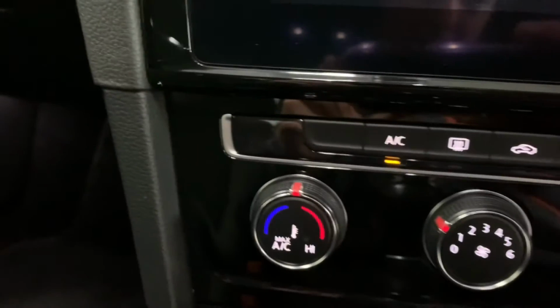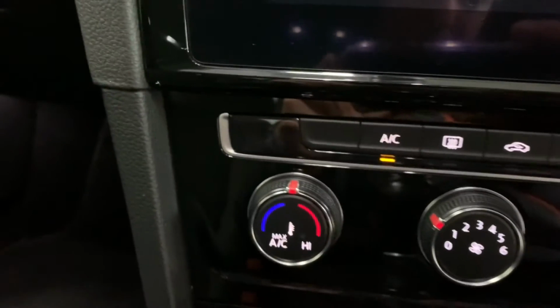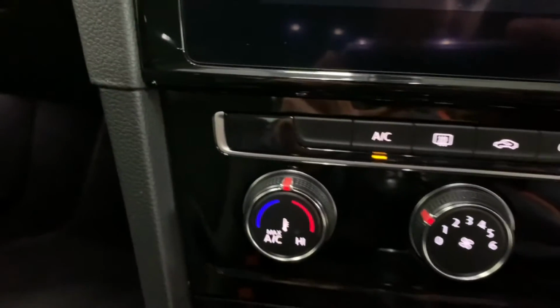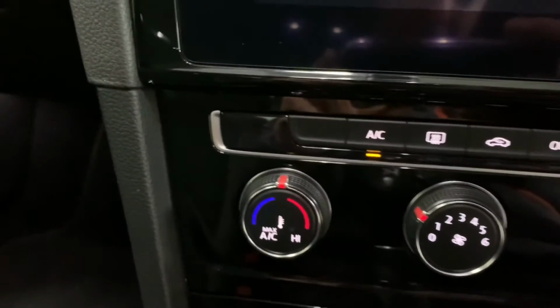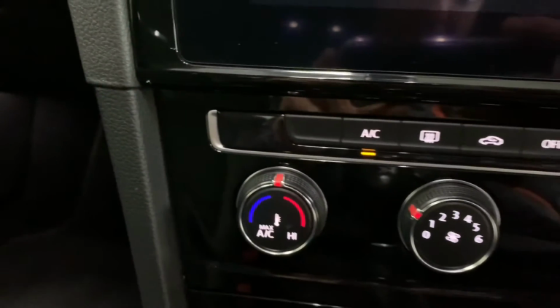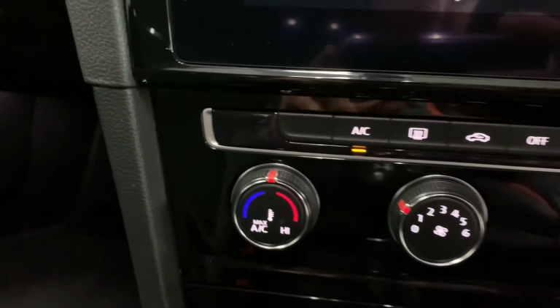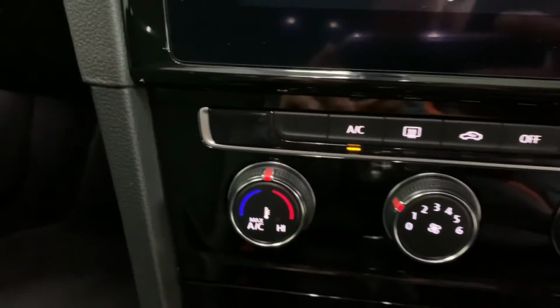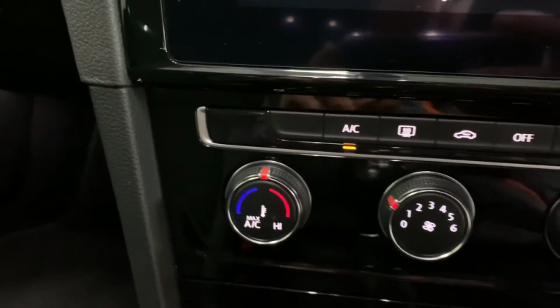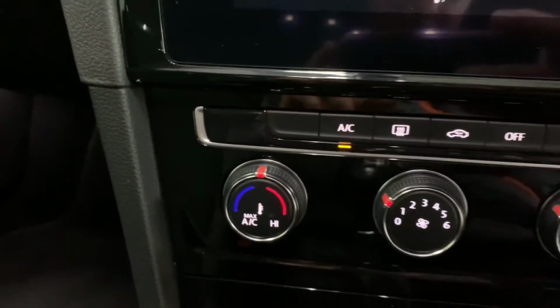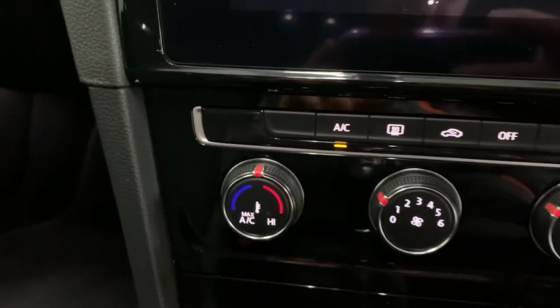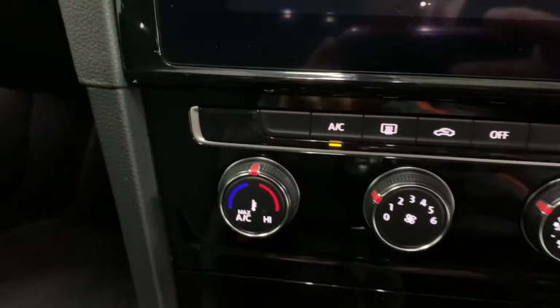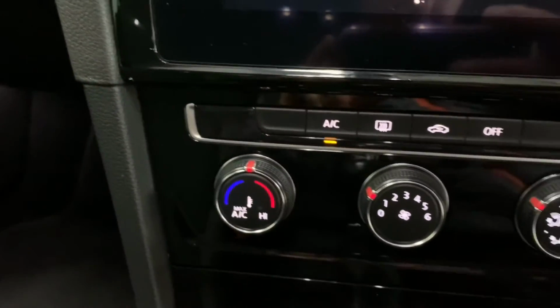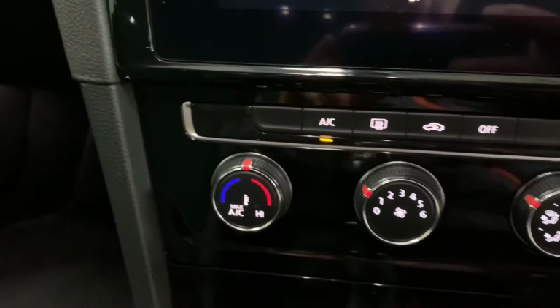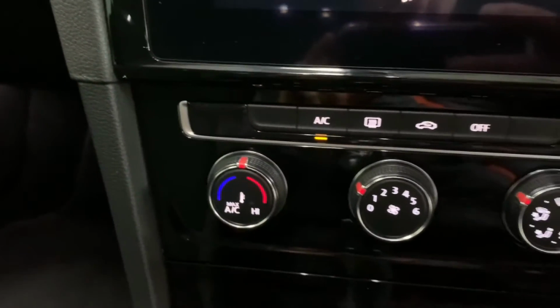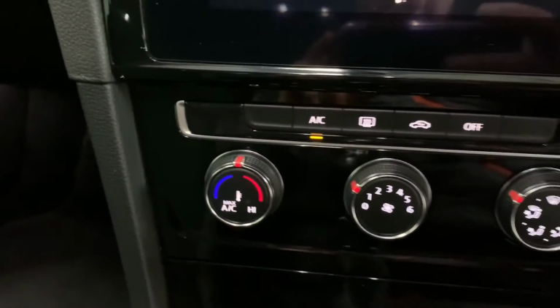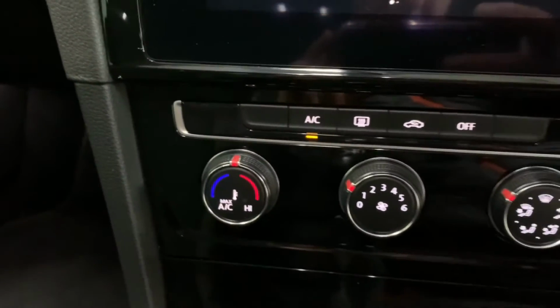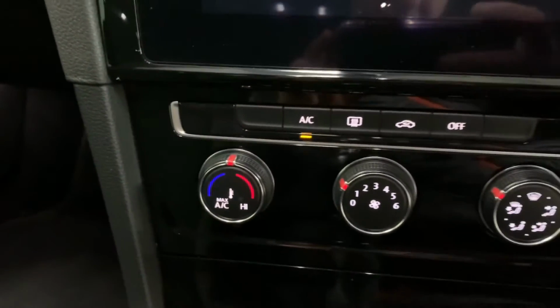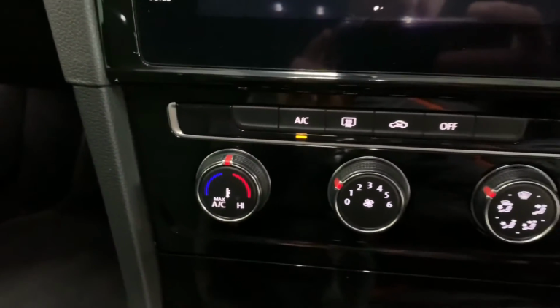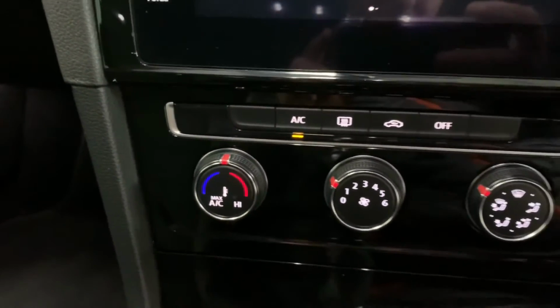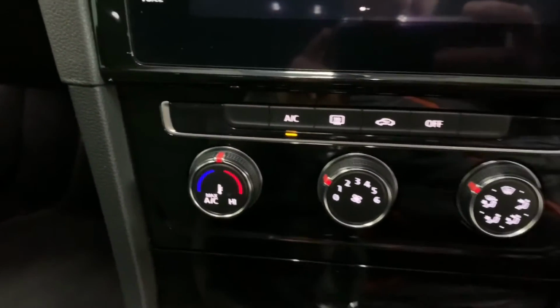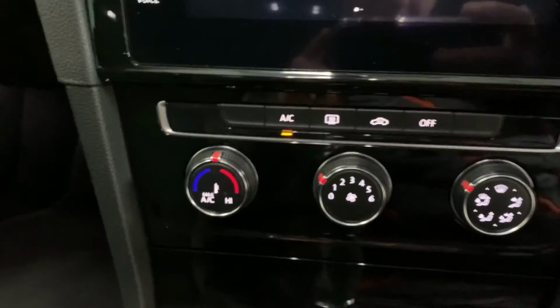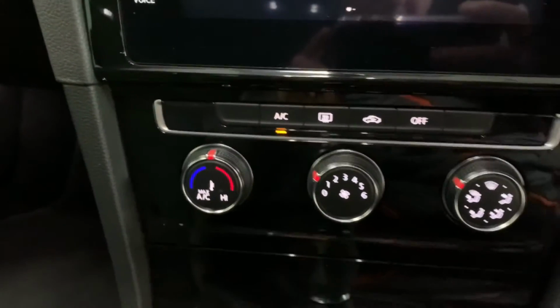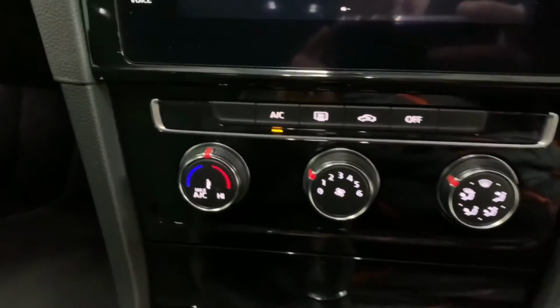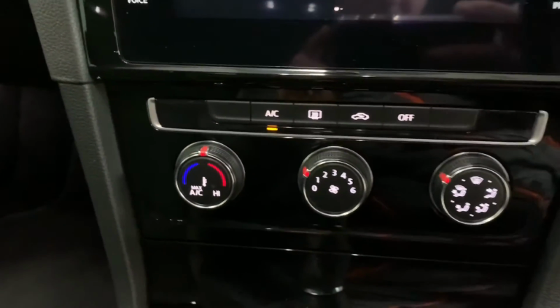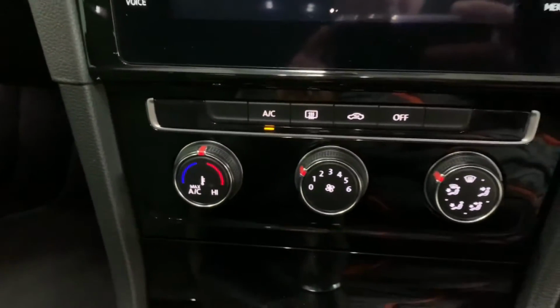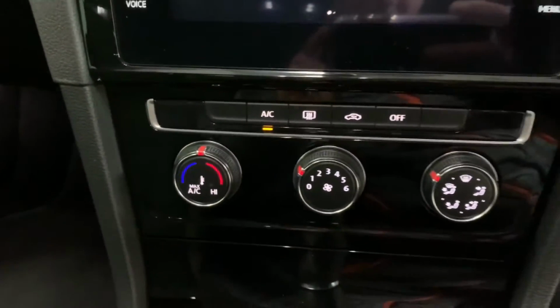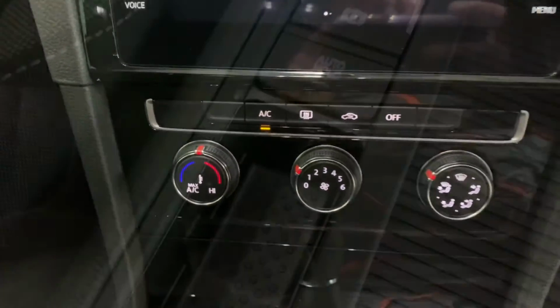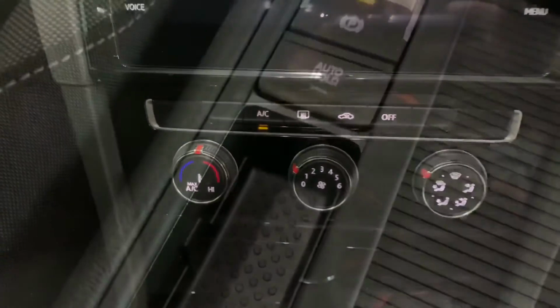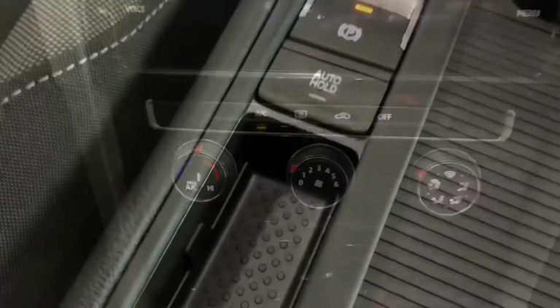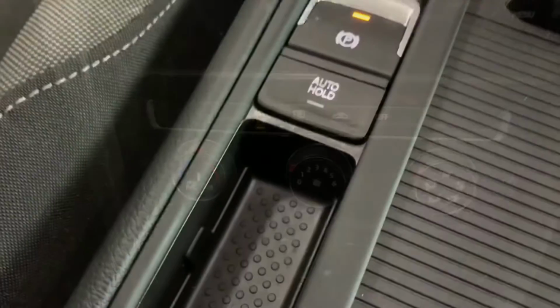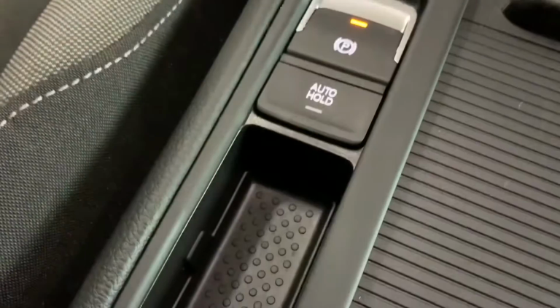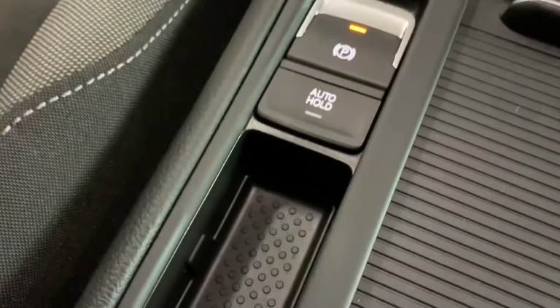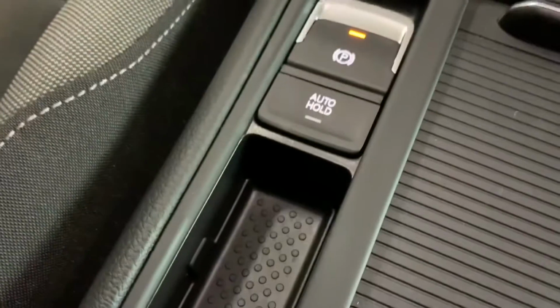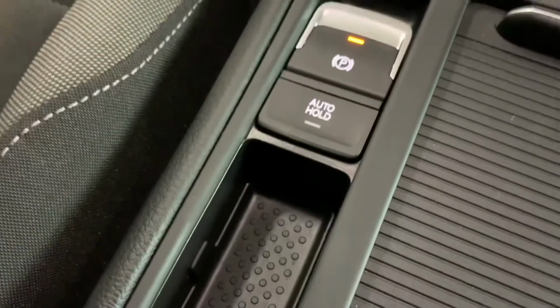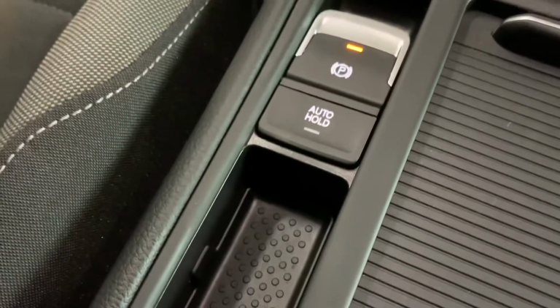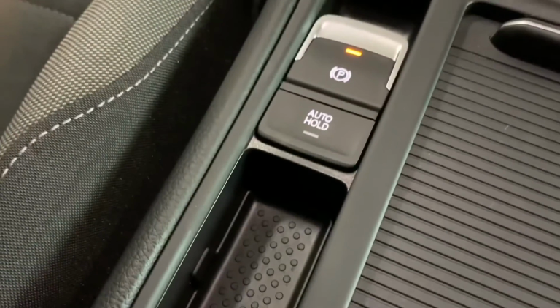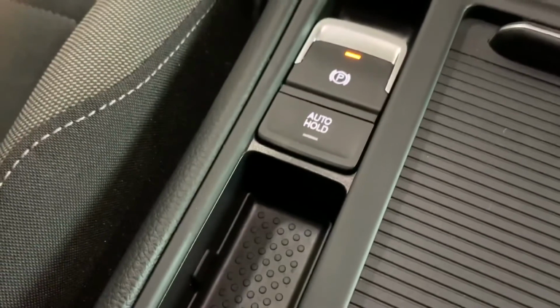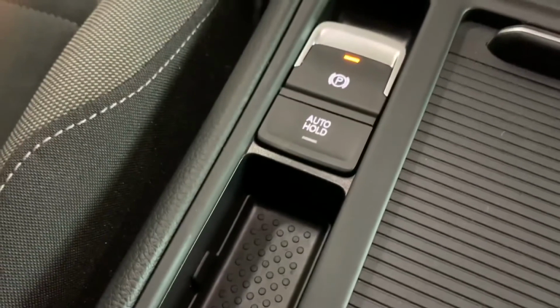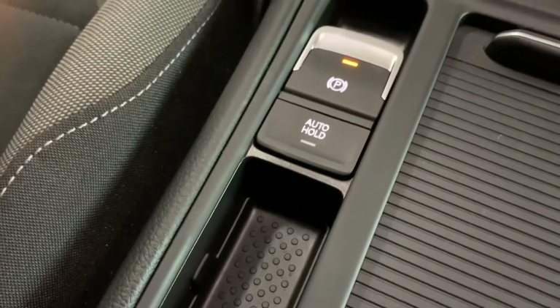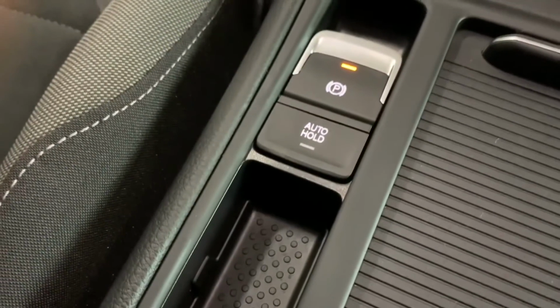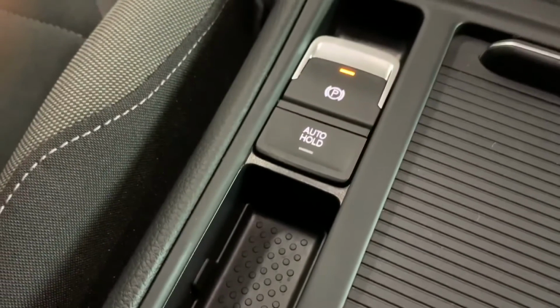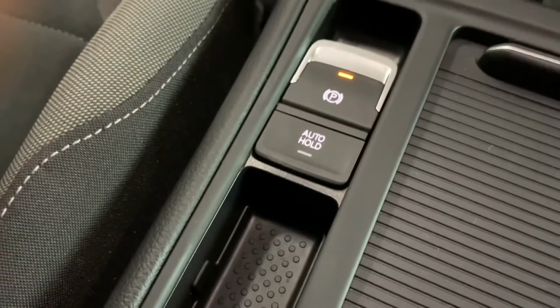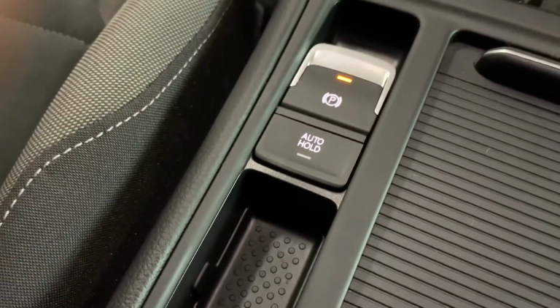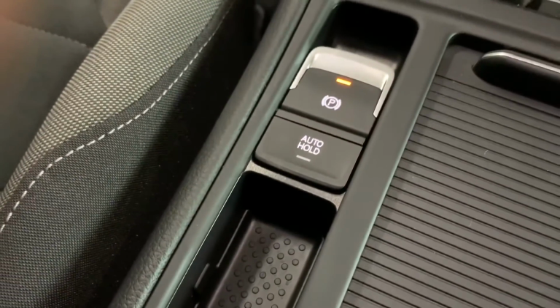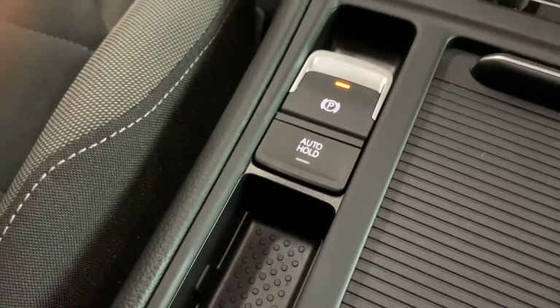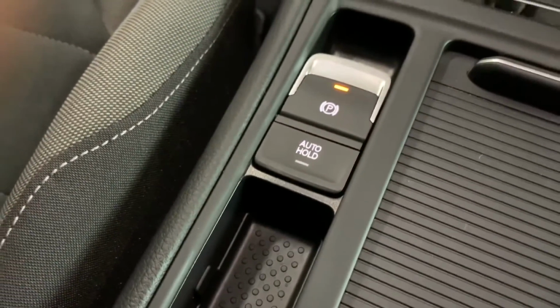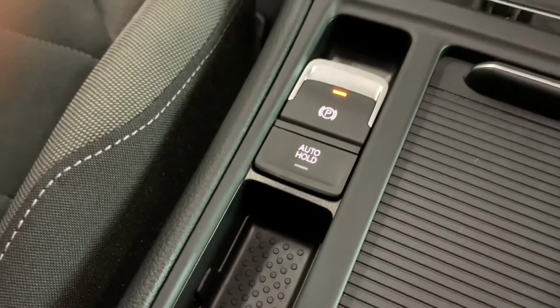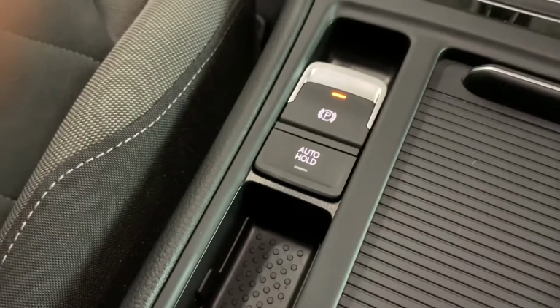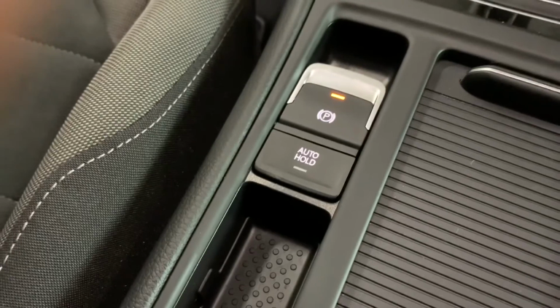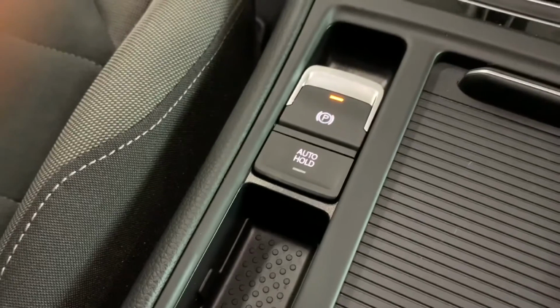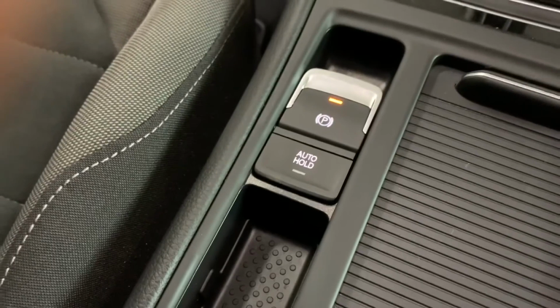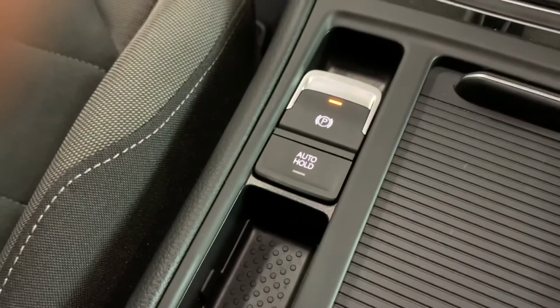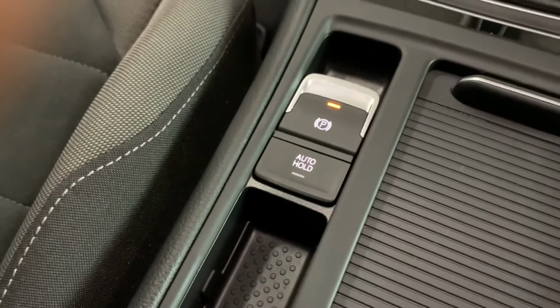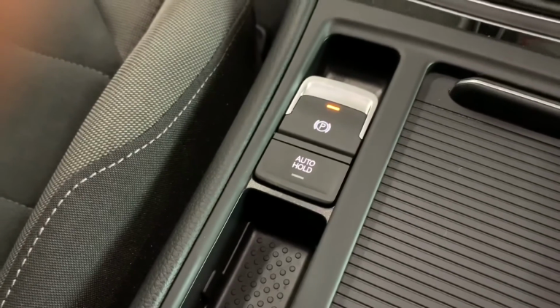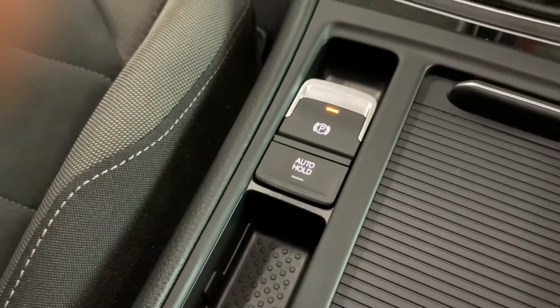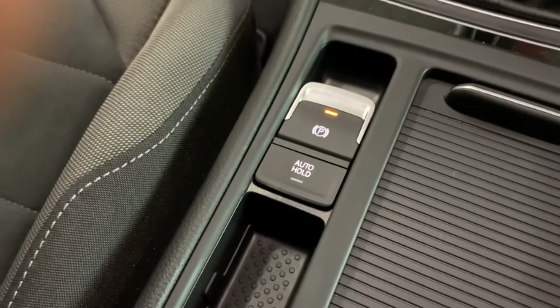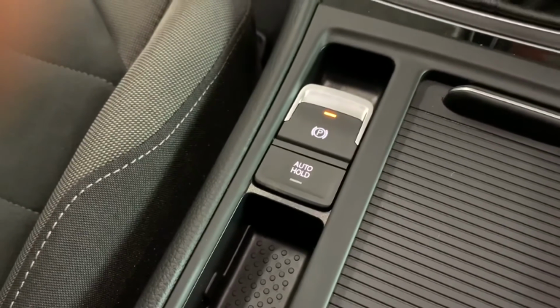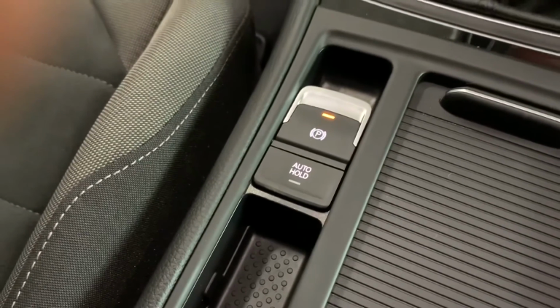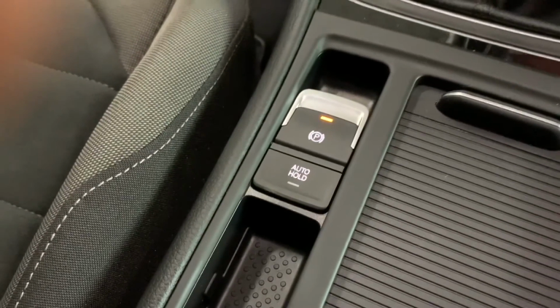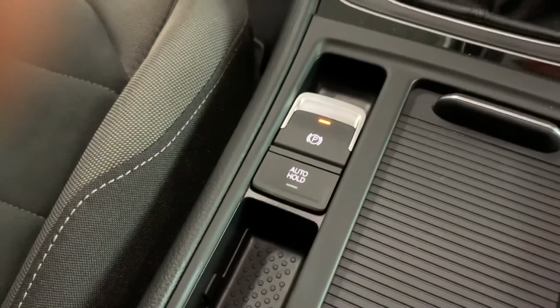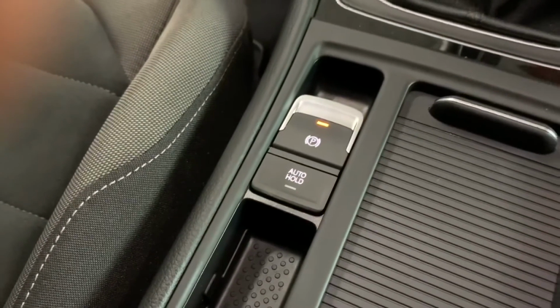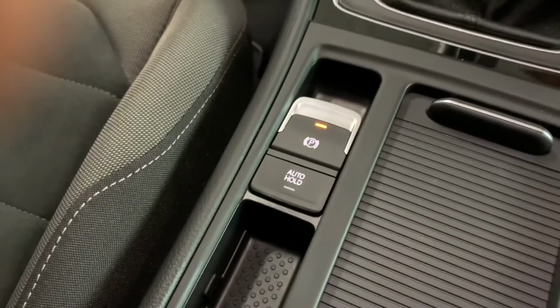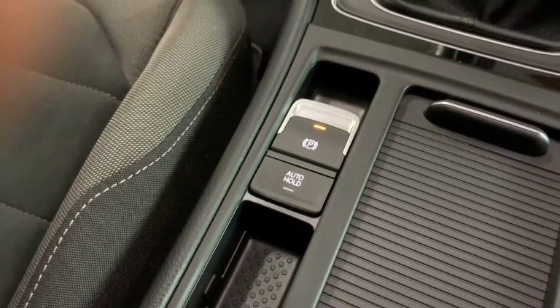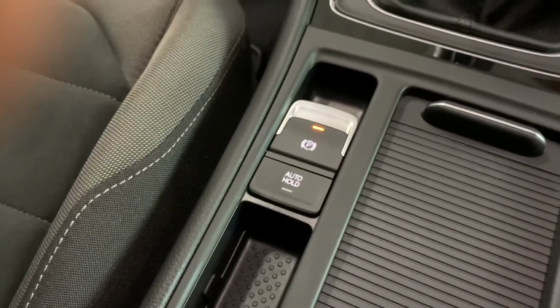Air conditioning and electric parking brake are another two nice features on this GT TDI model.